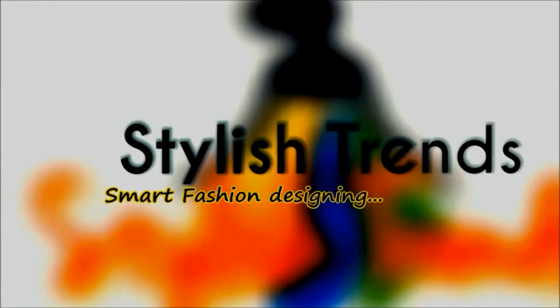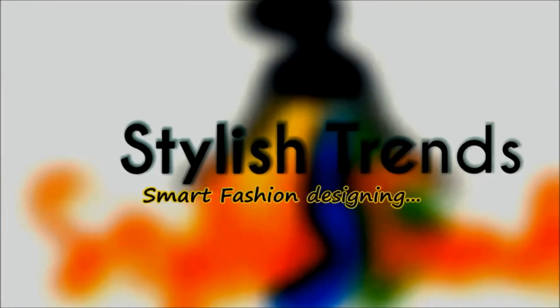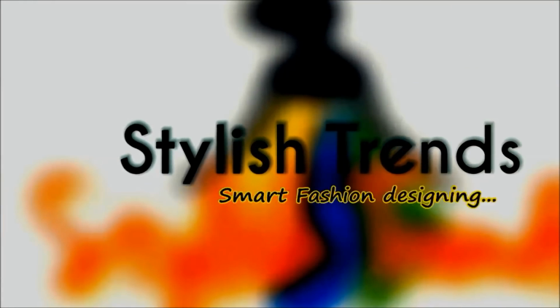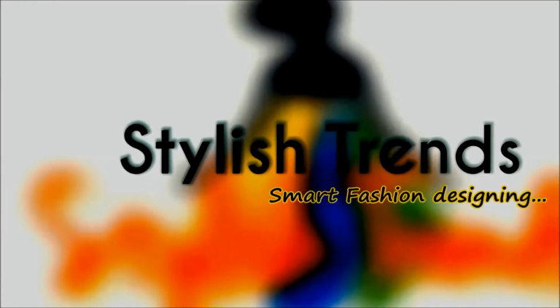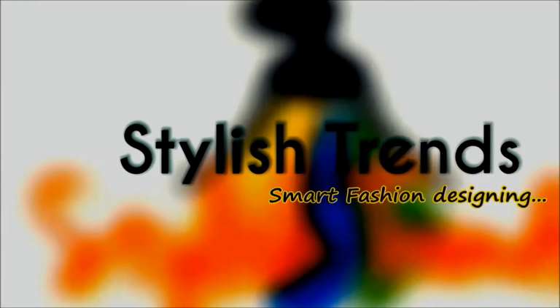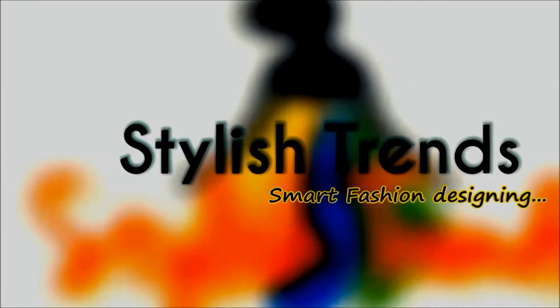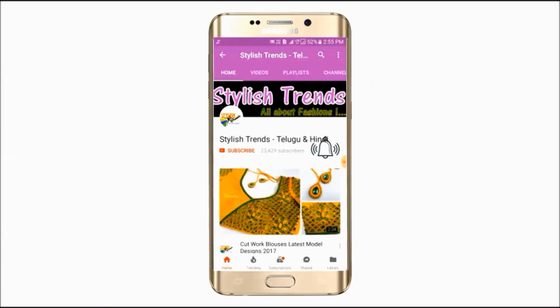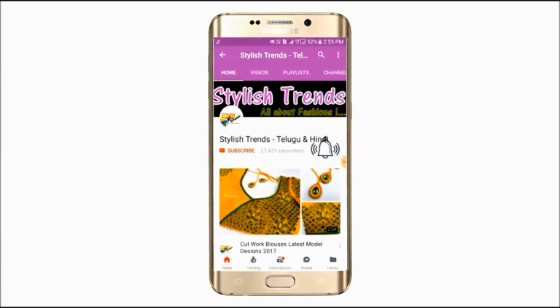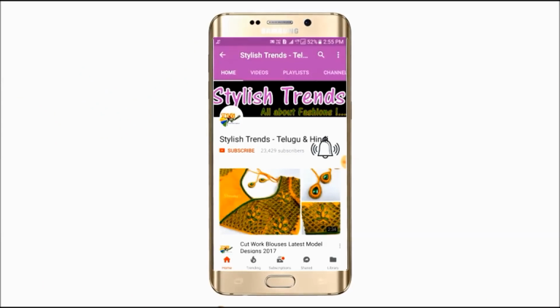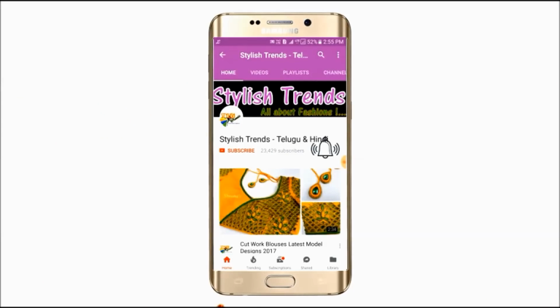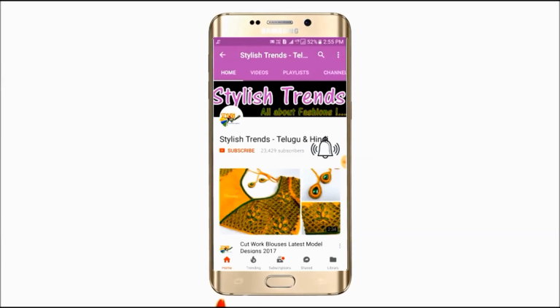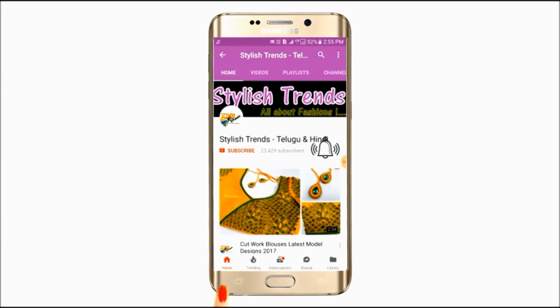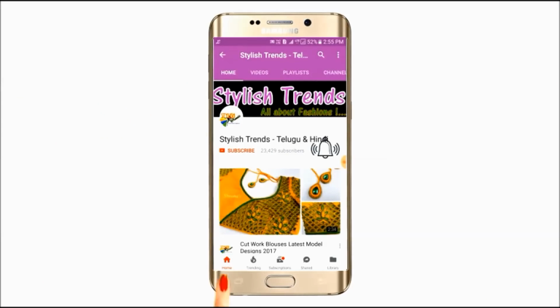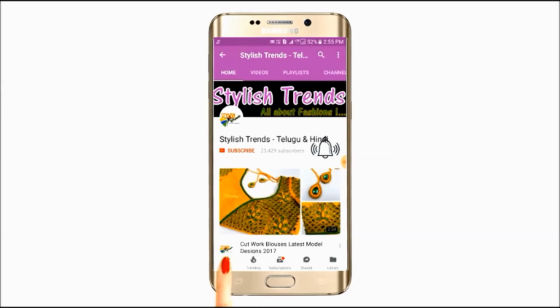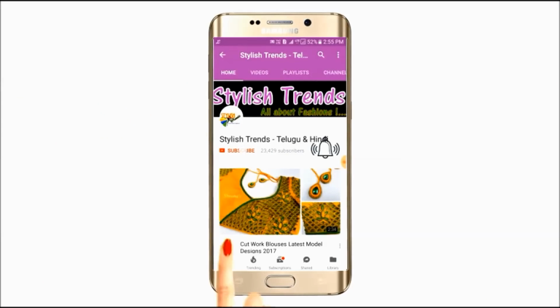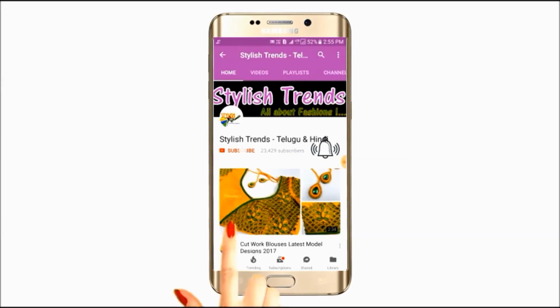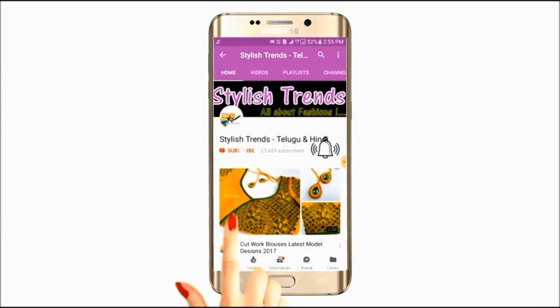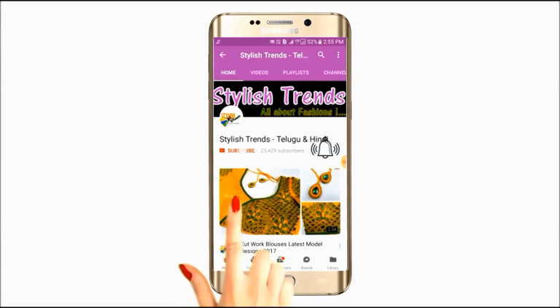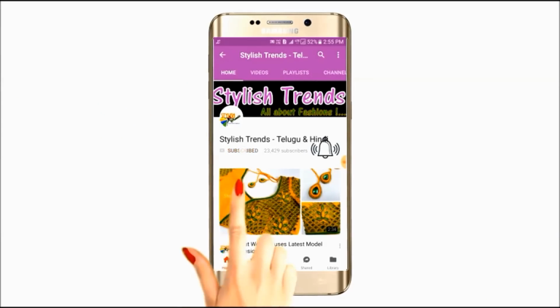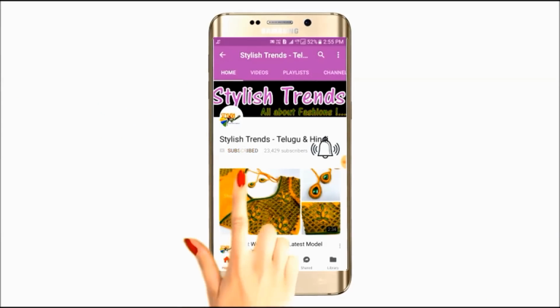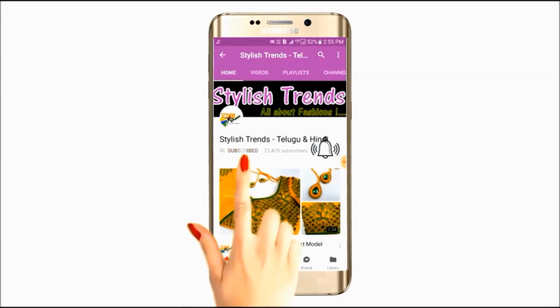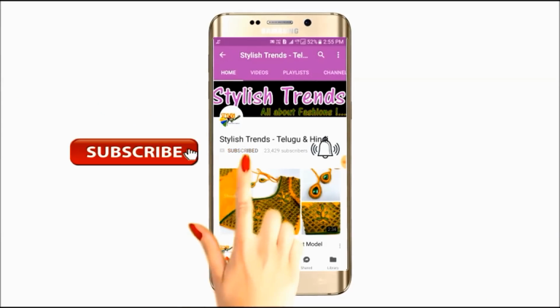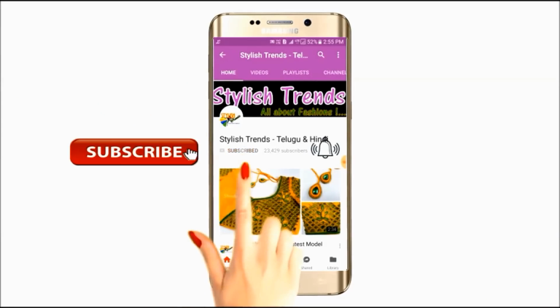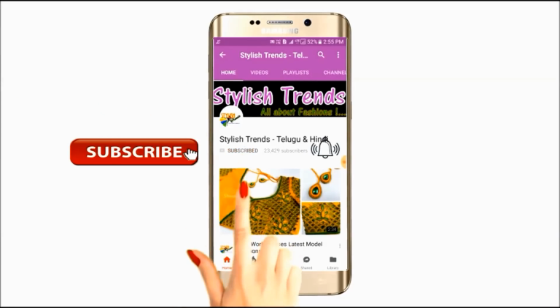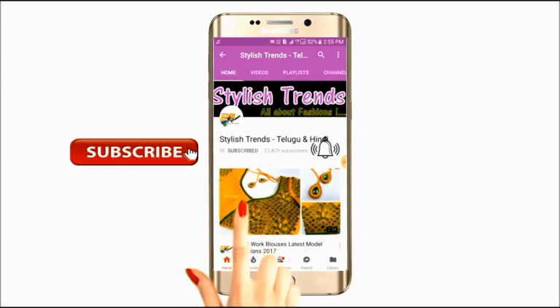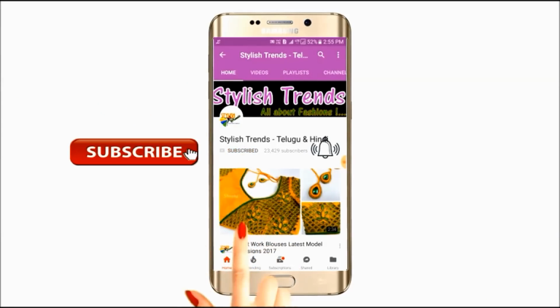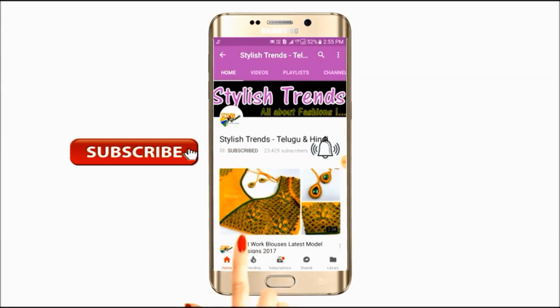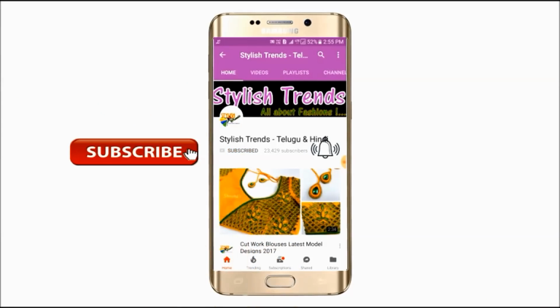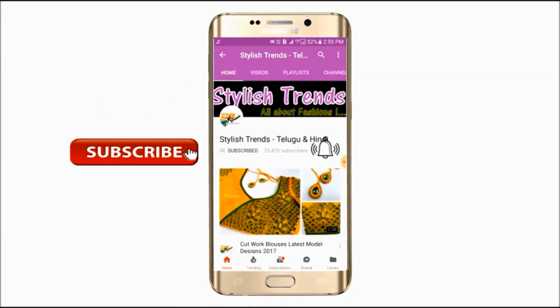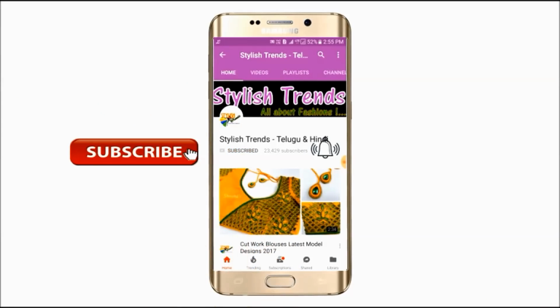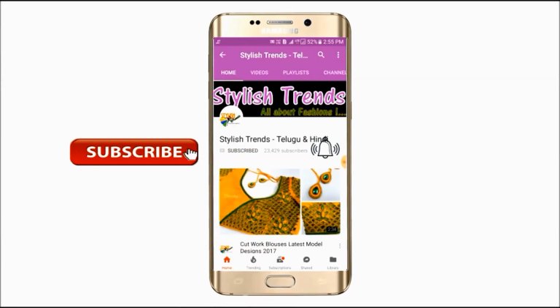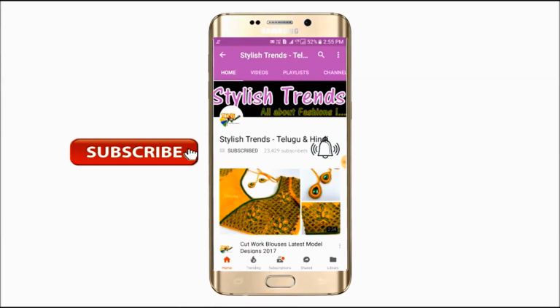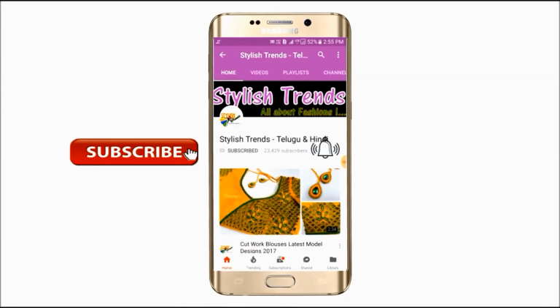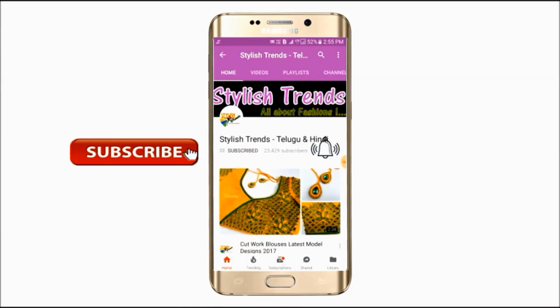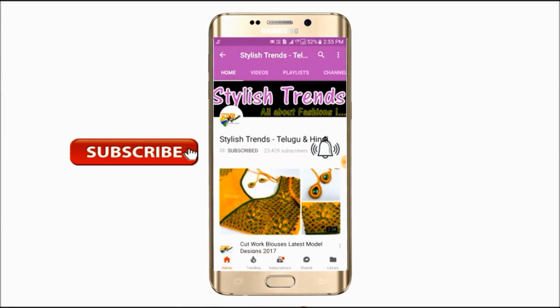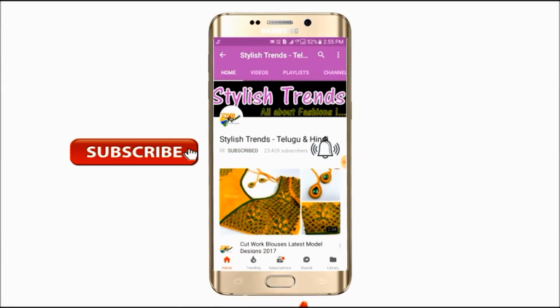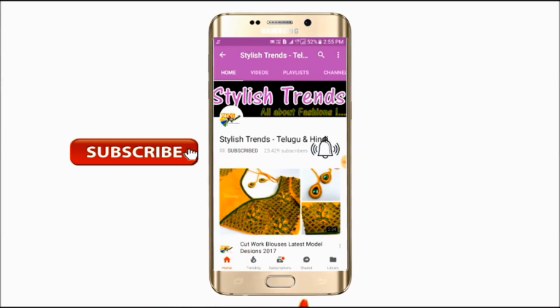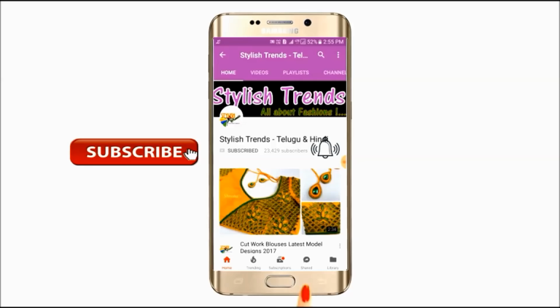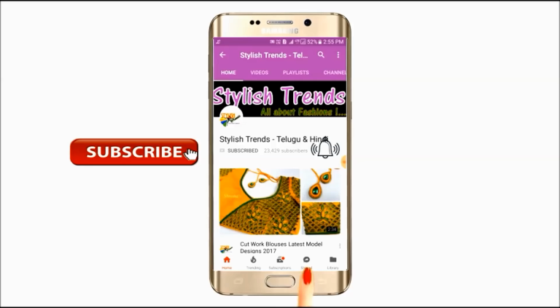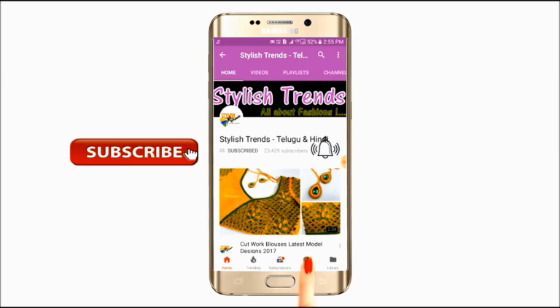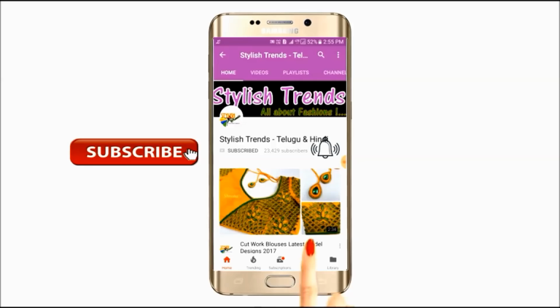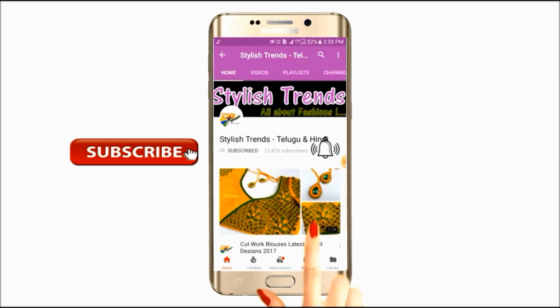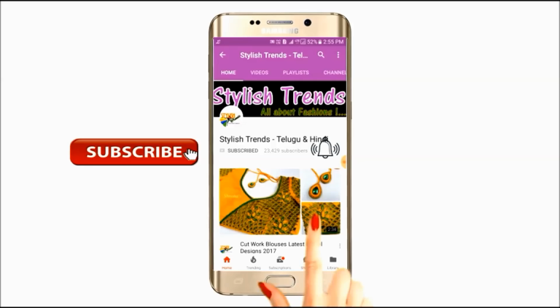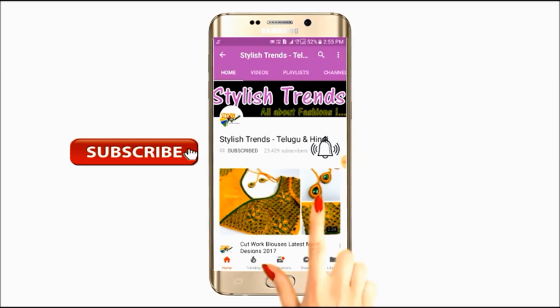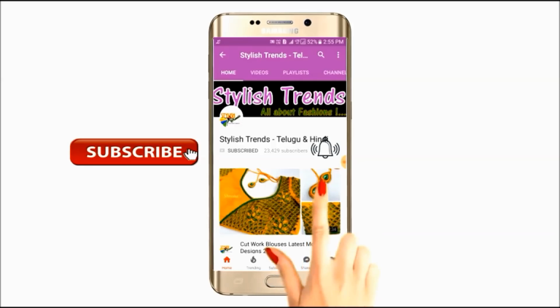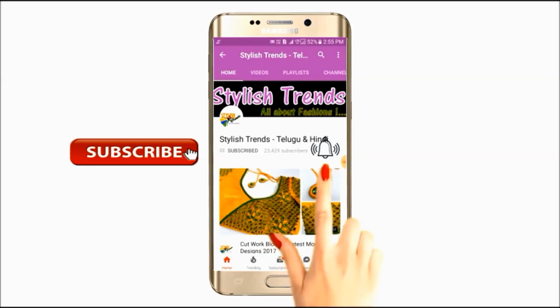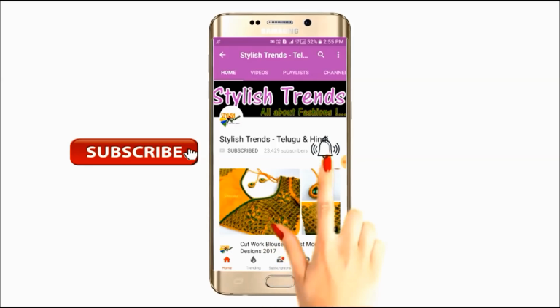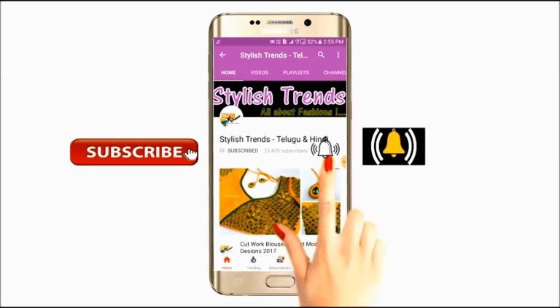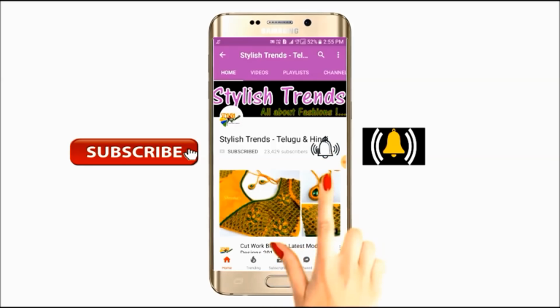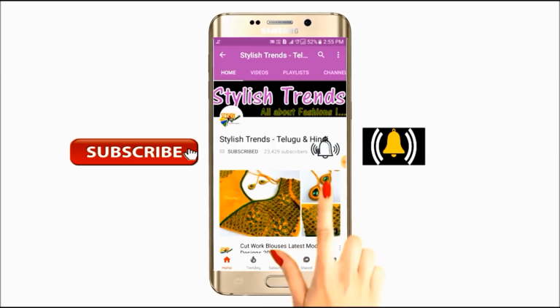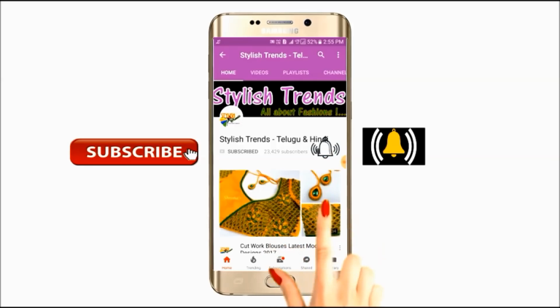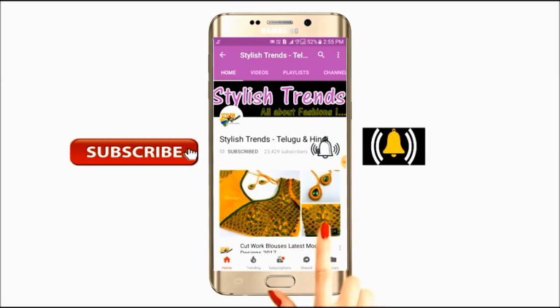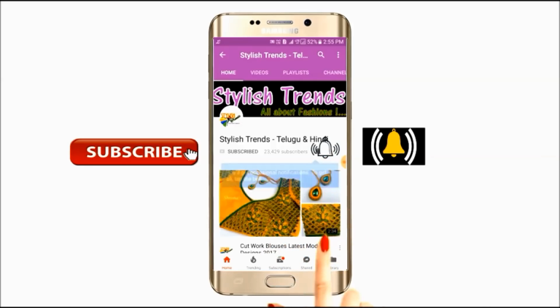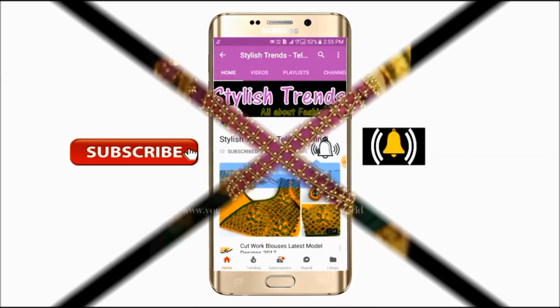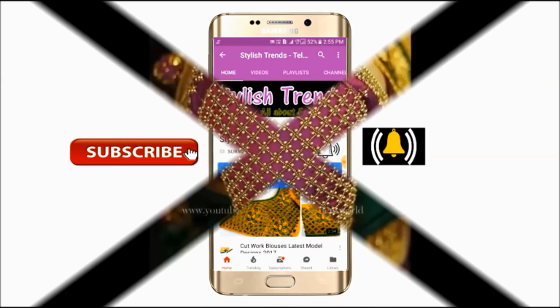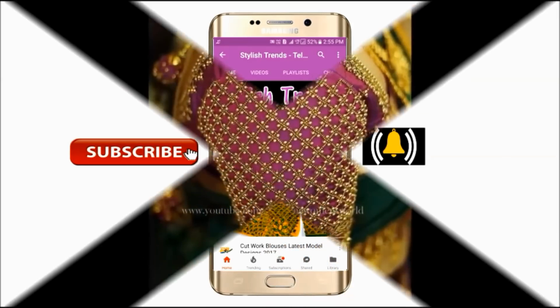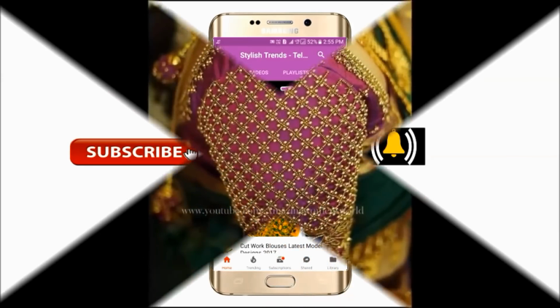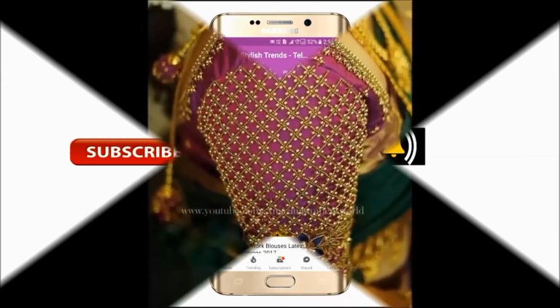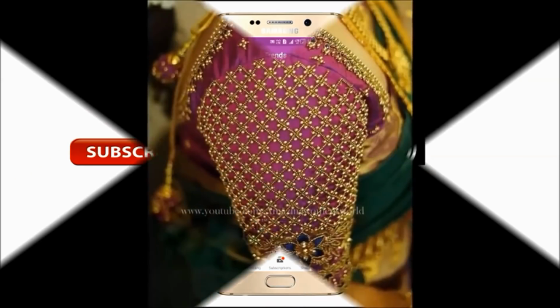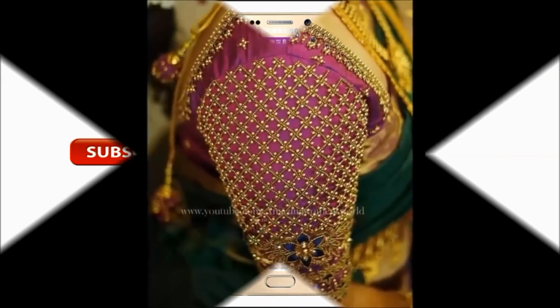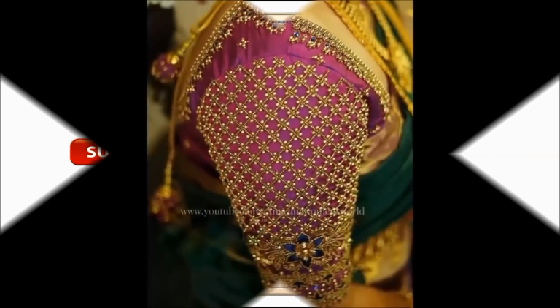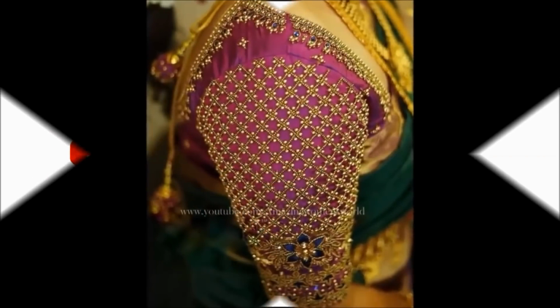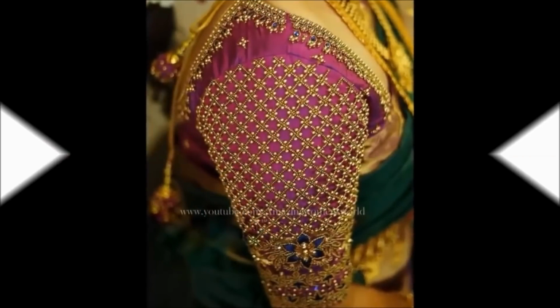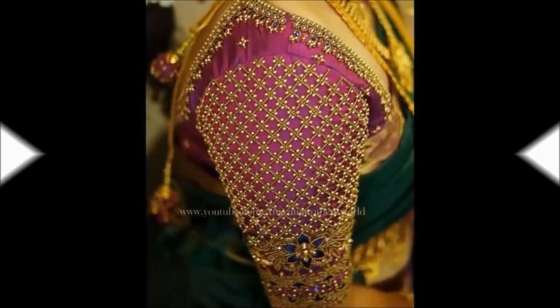Click the subscribe button and tap the bell button. Welcome to Stylist Inspection.